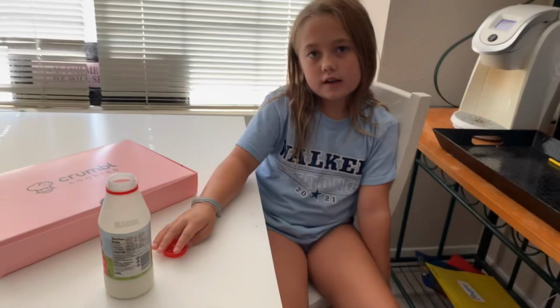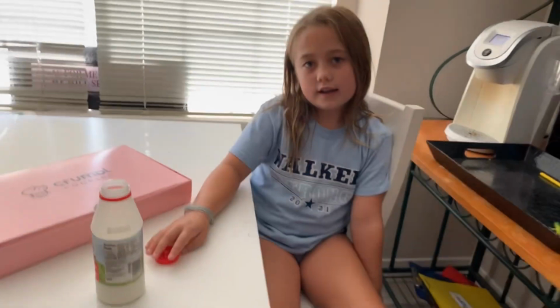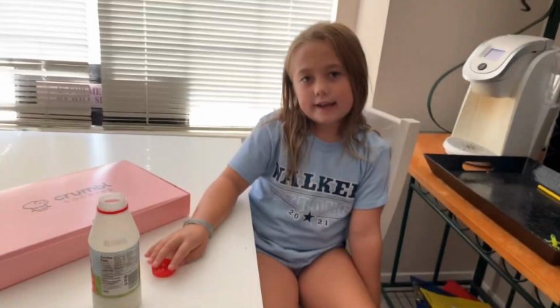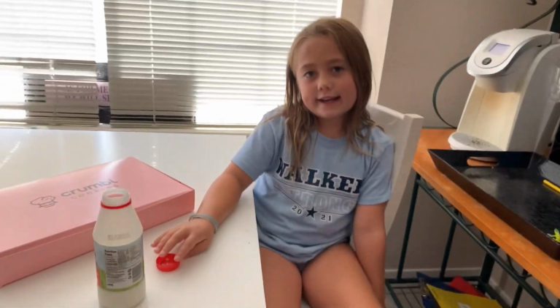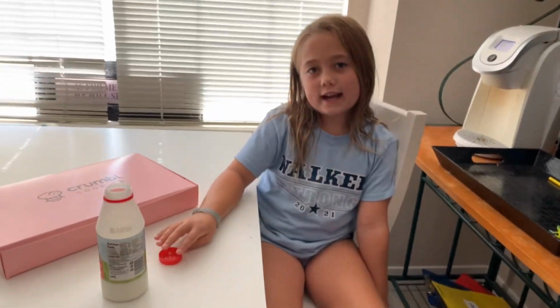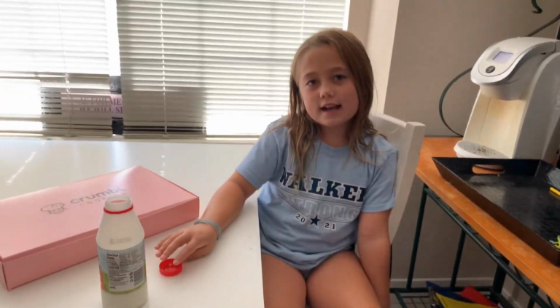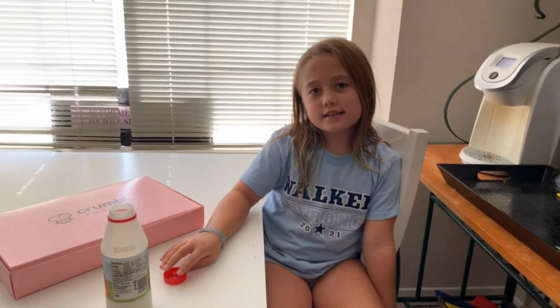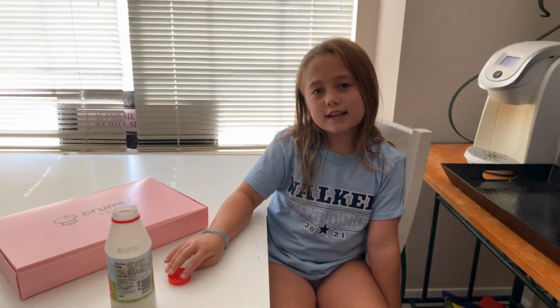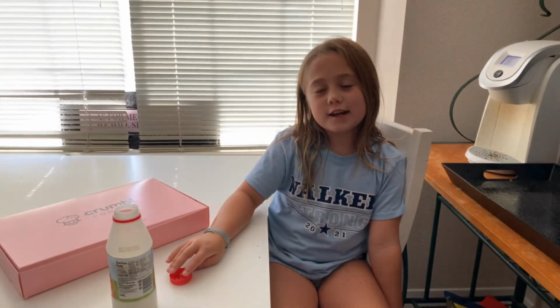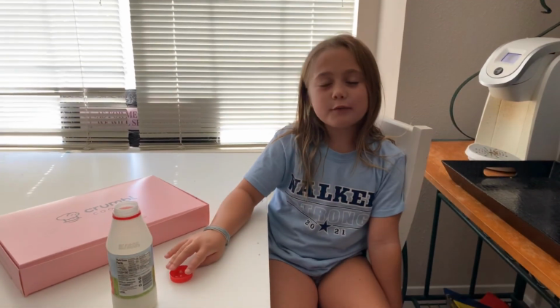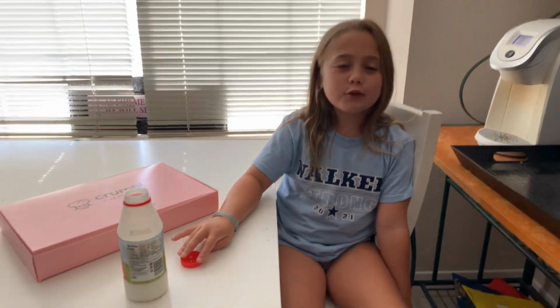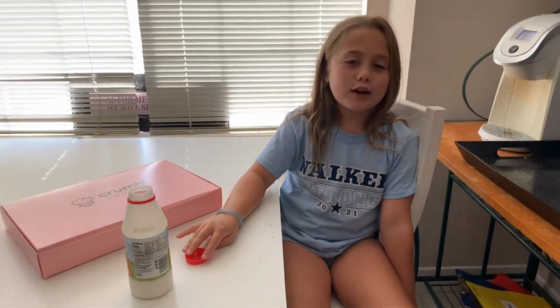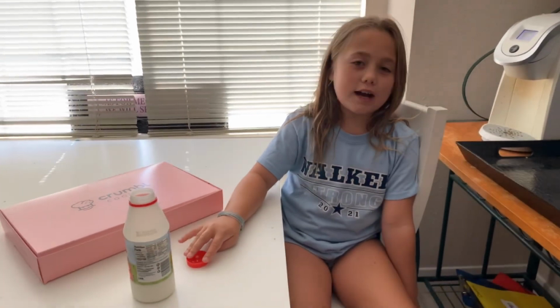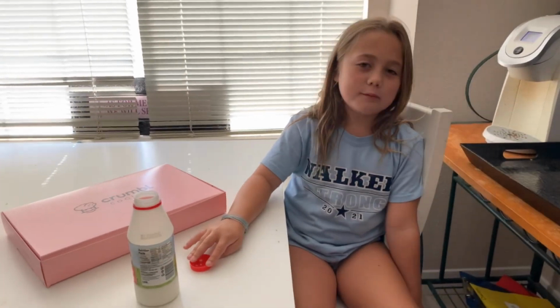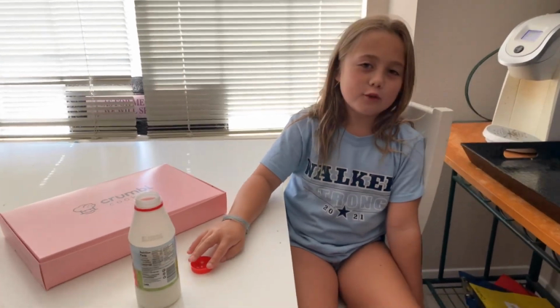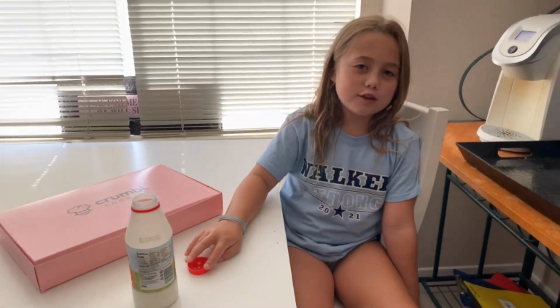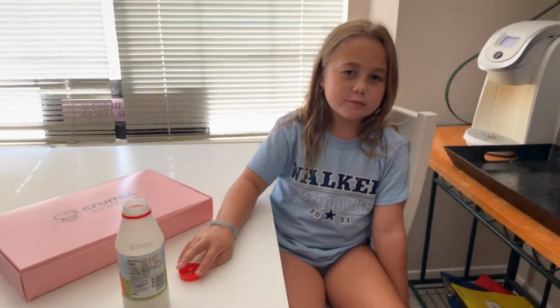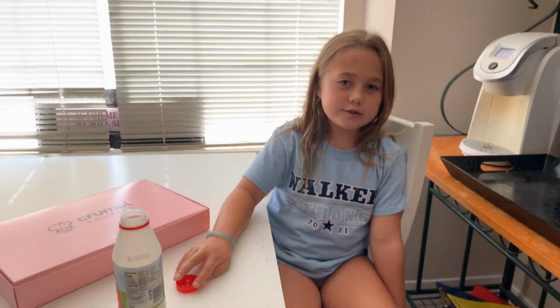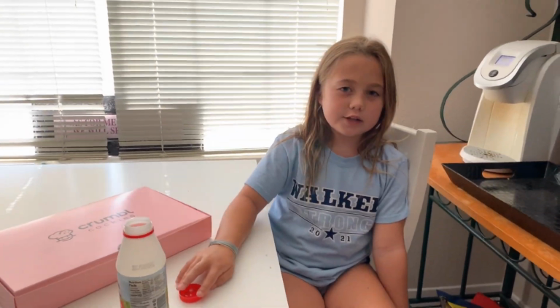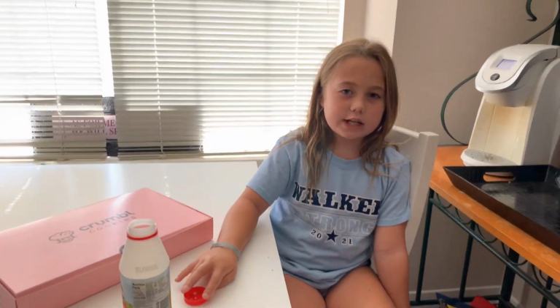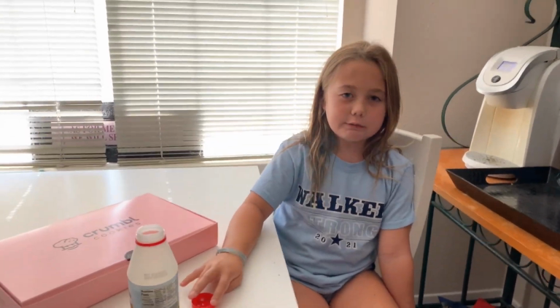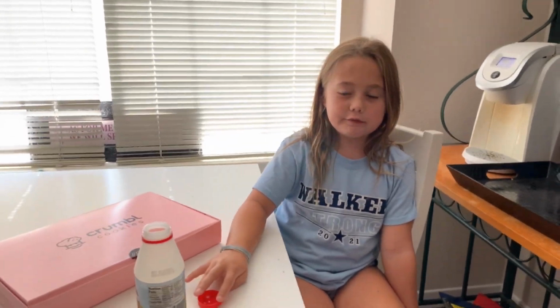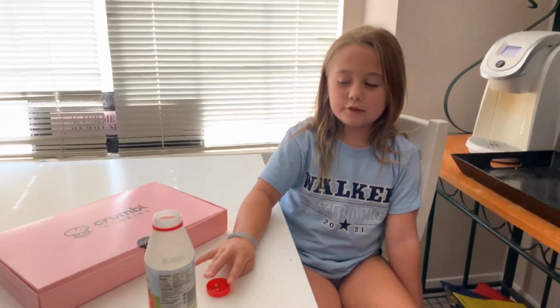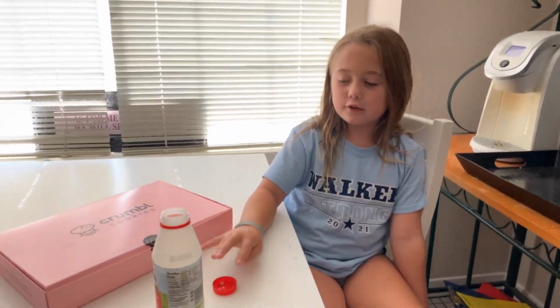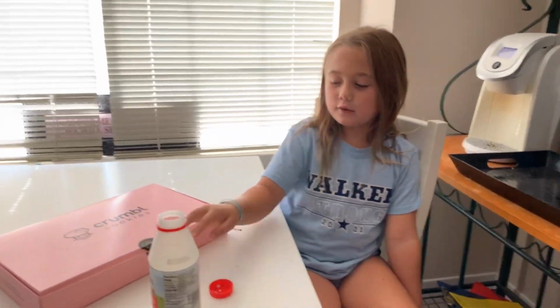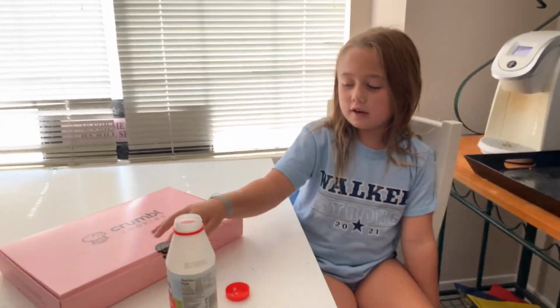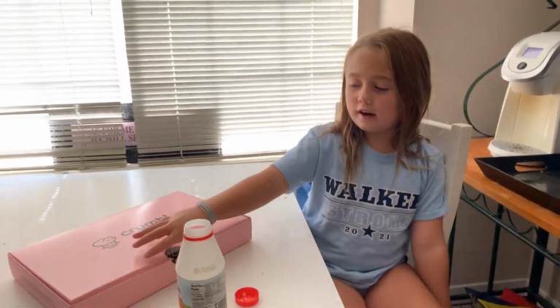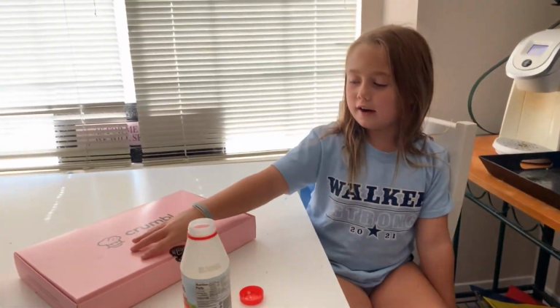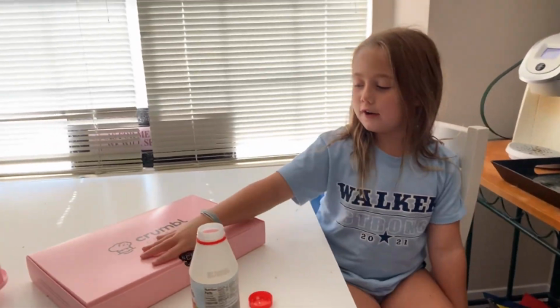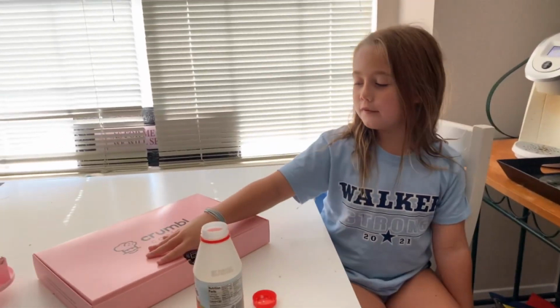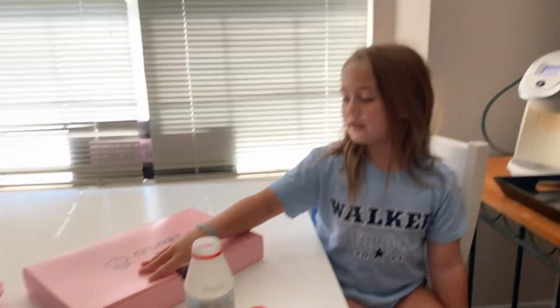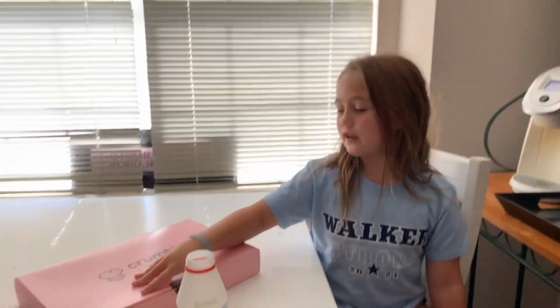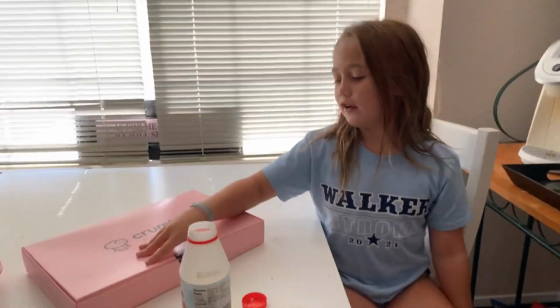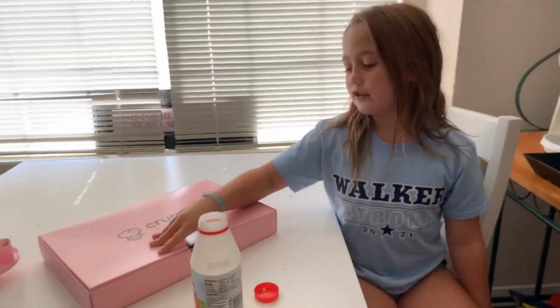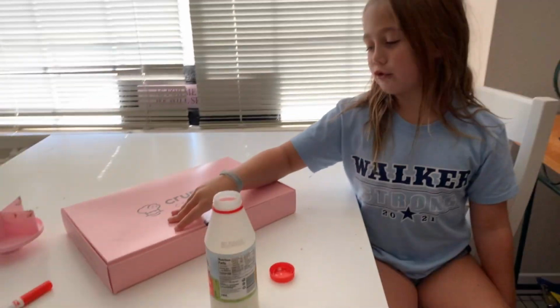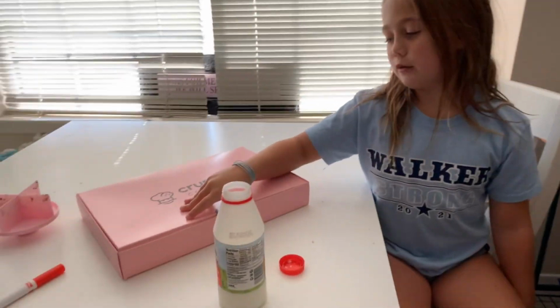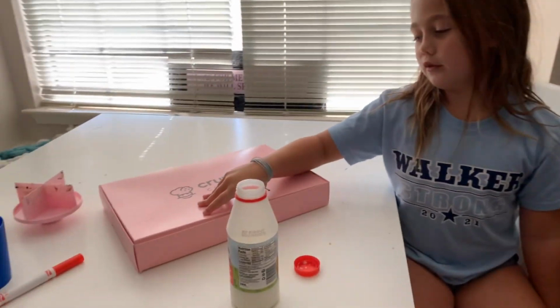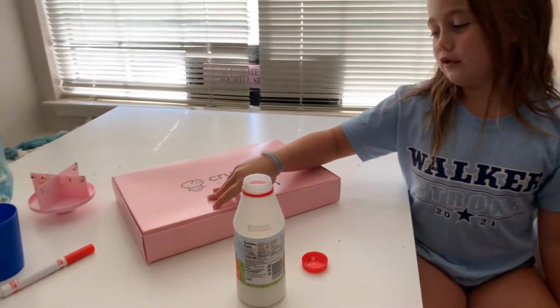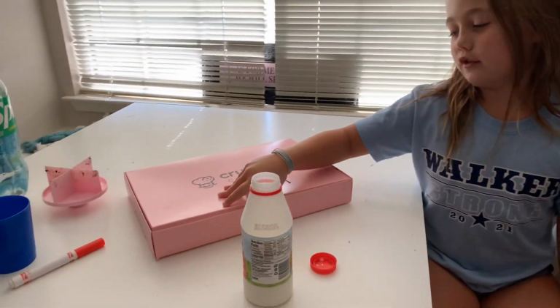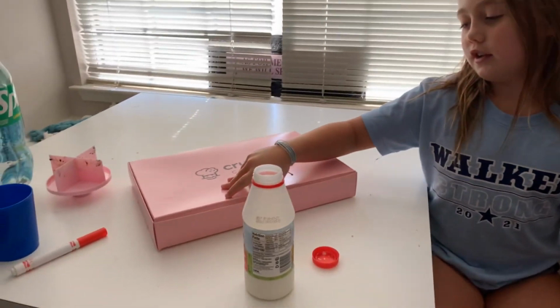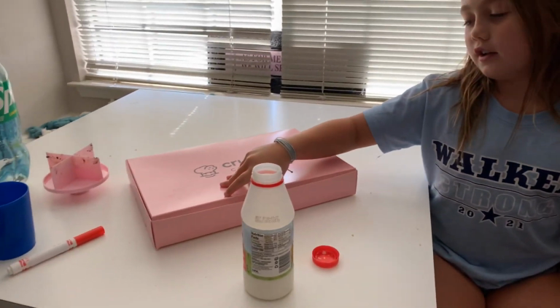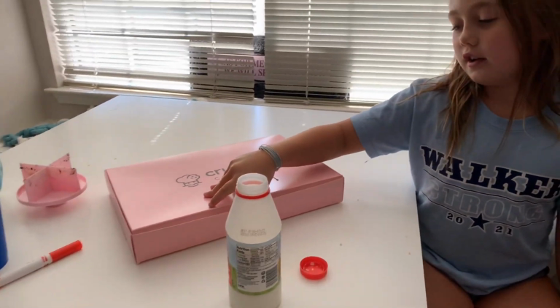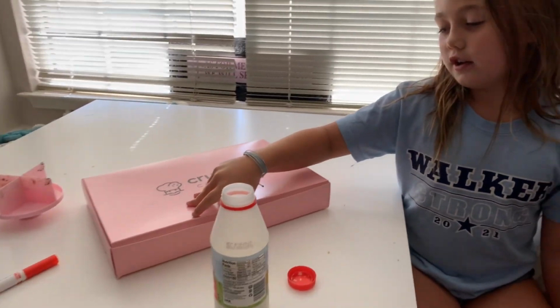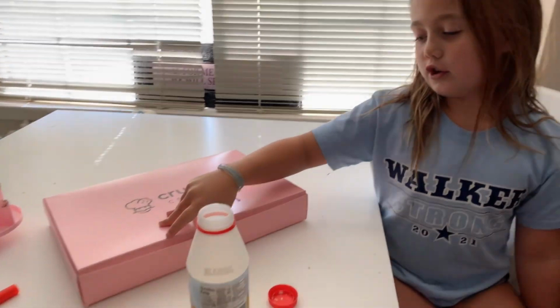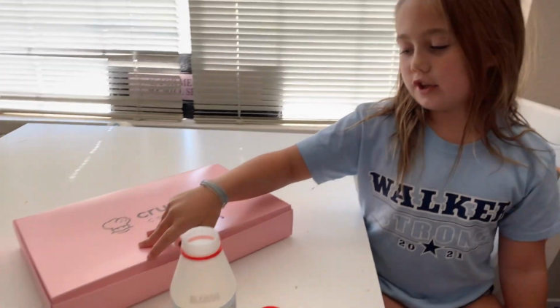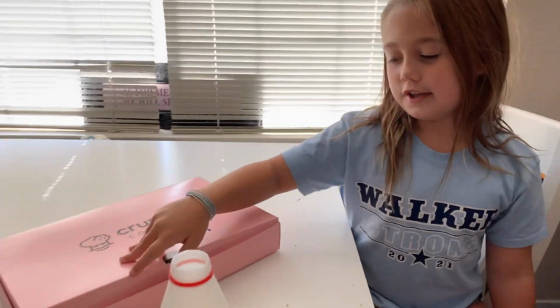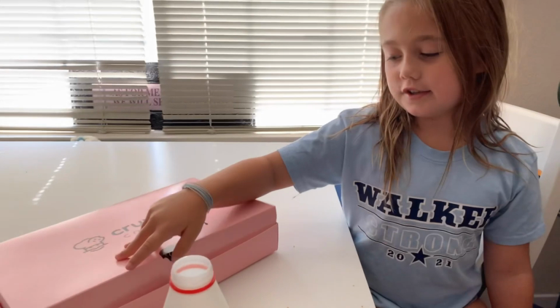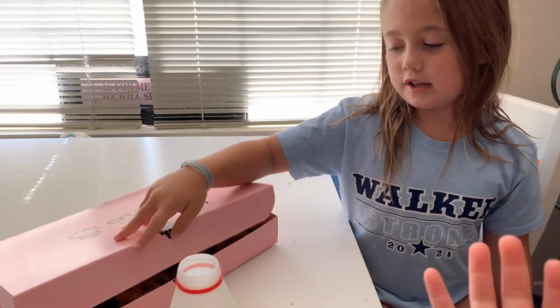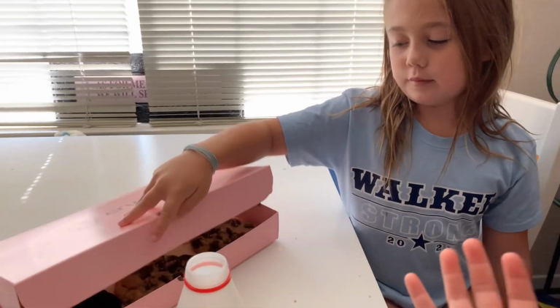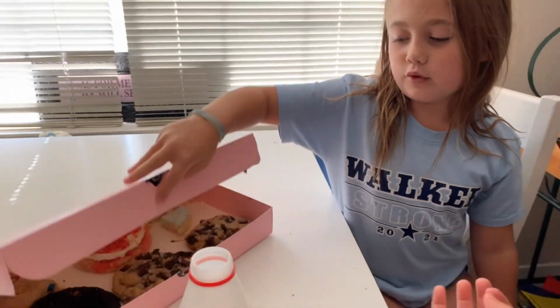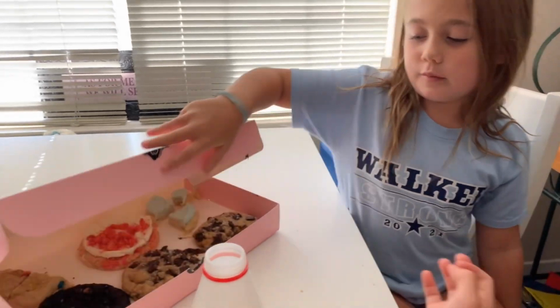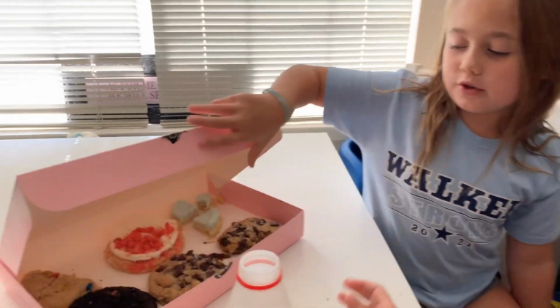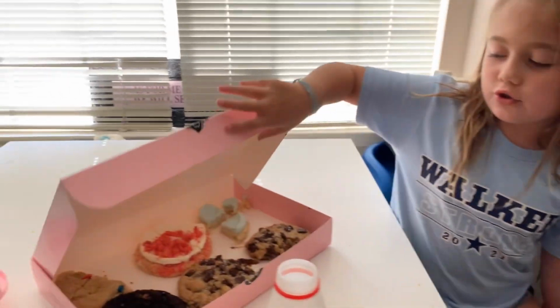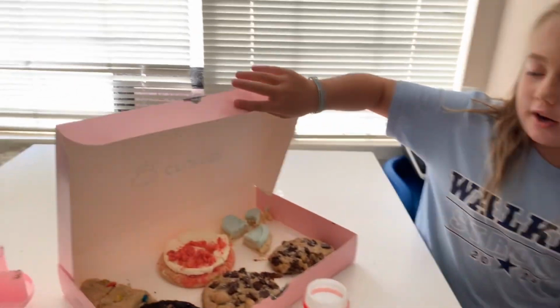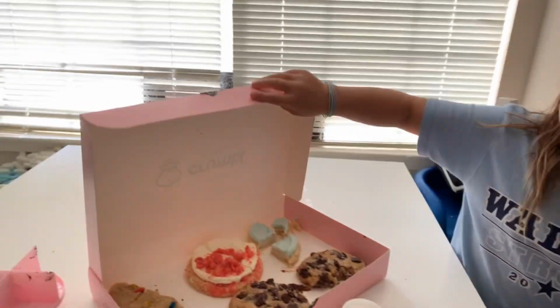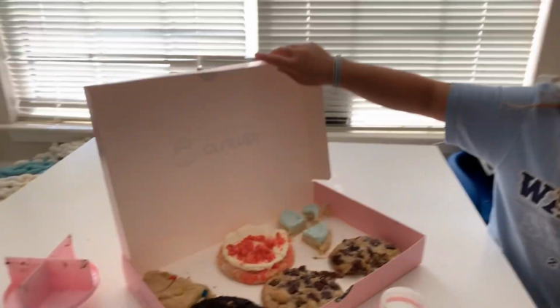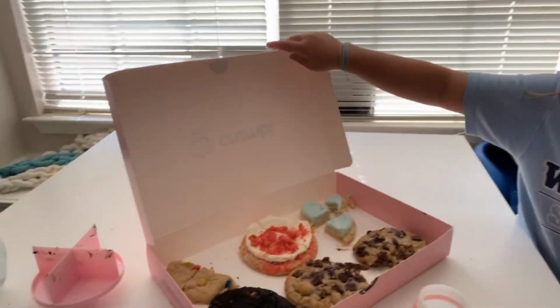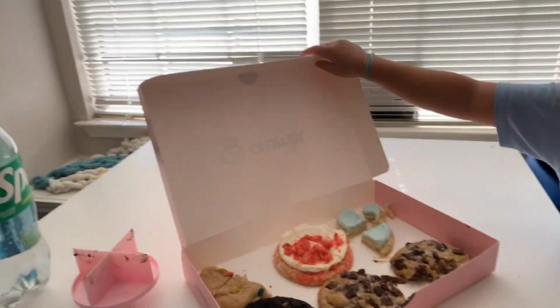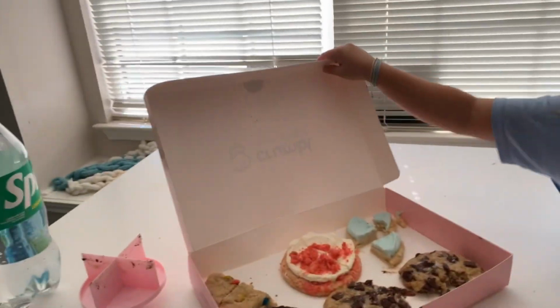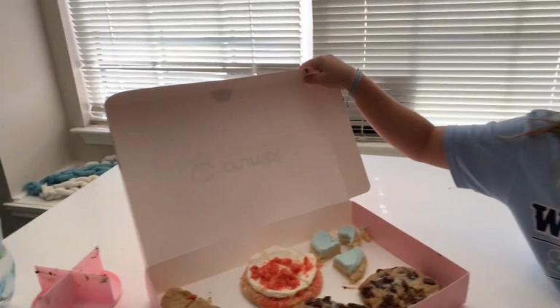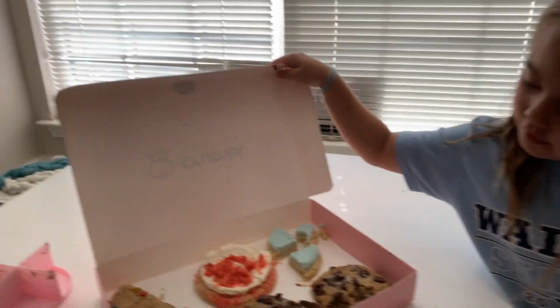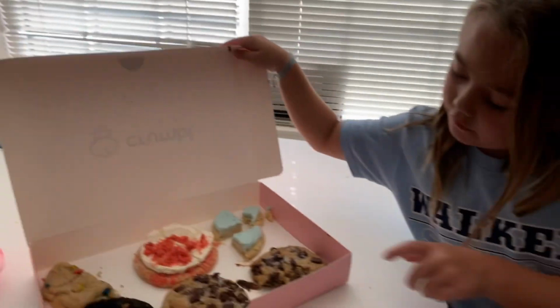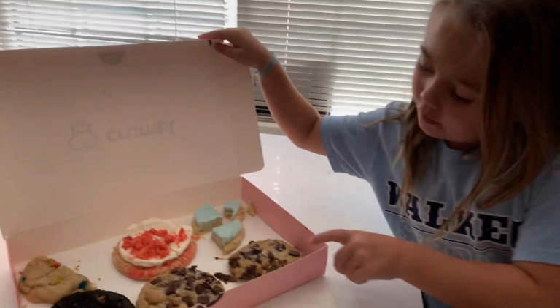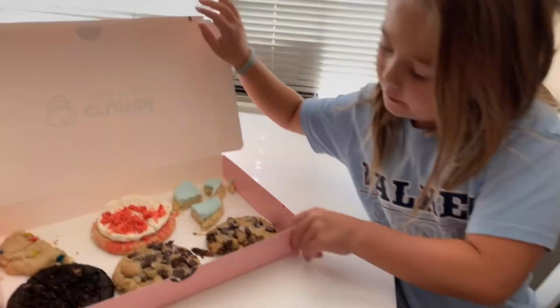Hey guys, today I'm going to be doing a review of all the Crumbl cookies. I'm going to be trying a little piece of each of them.